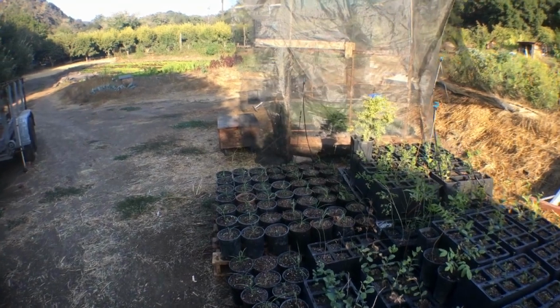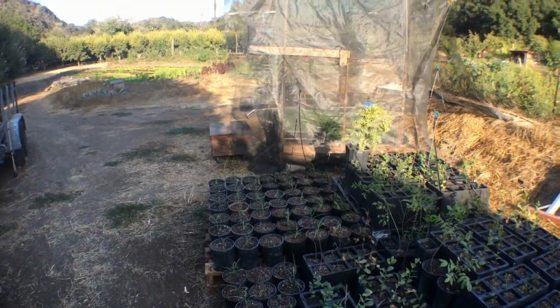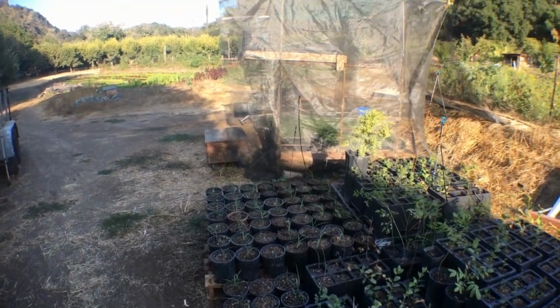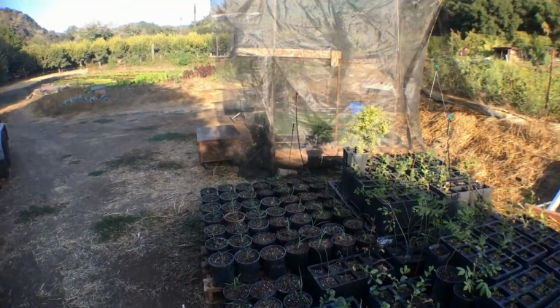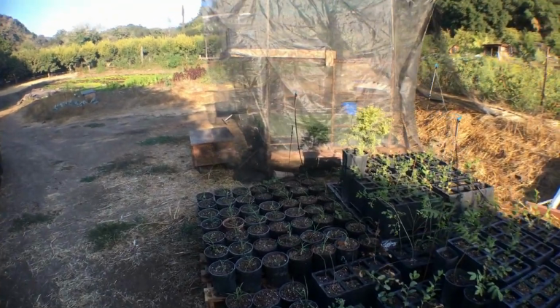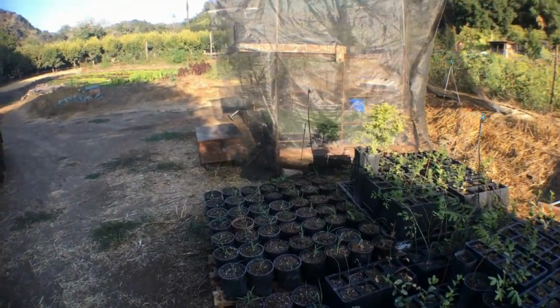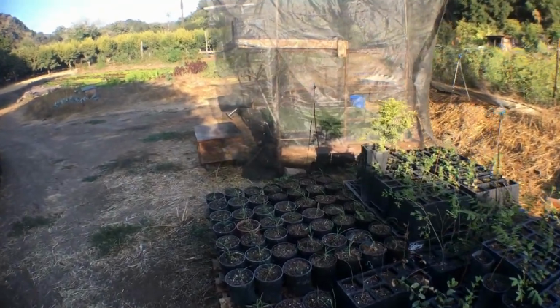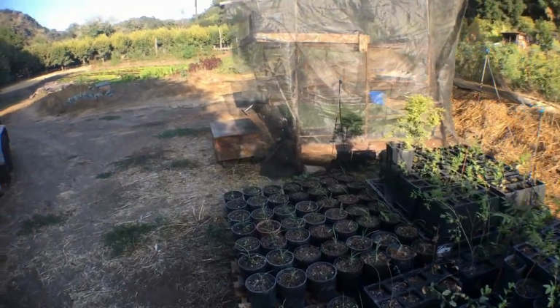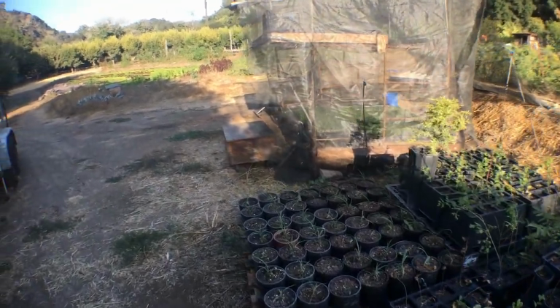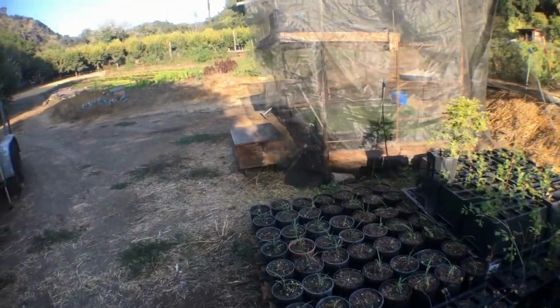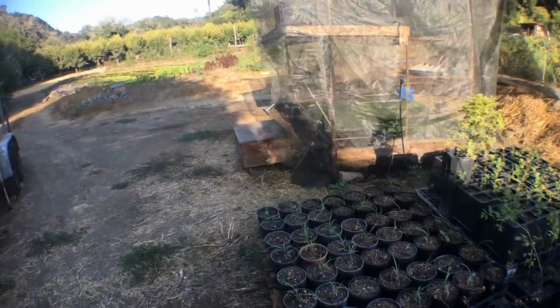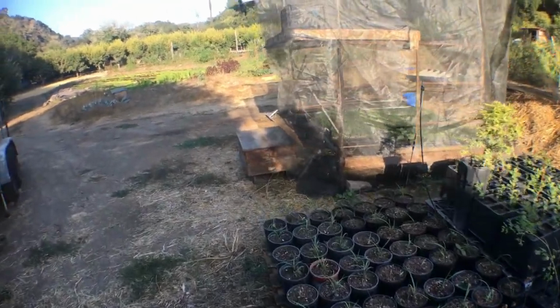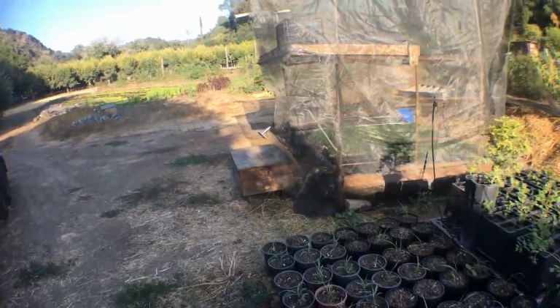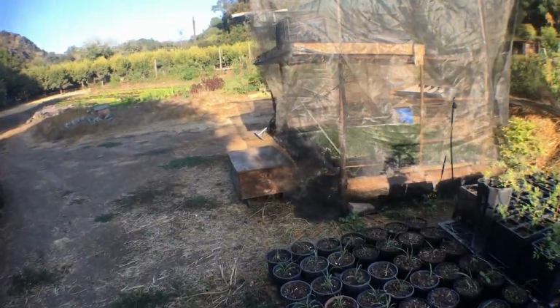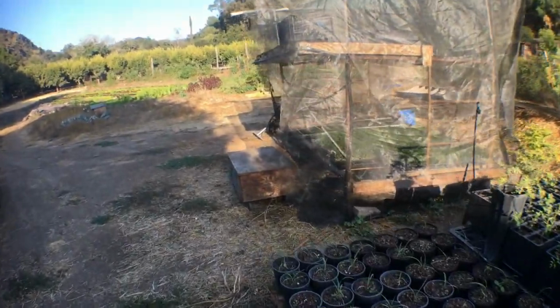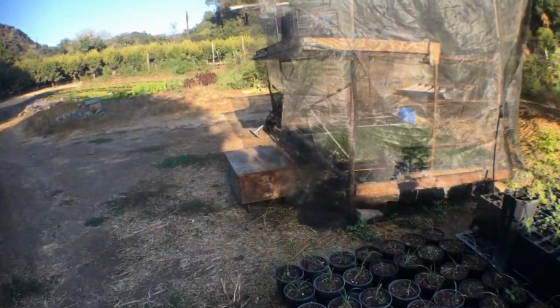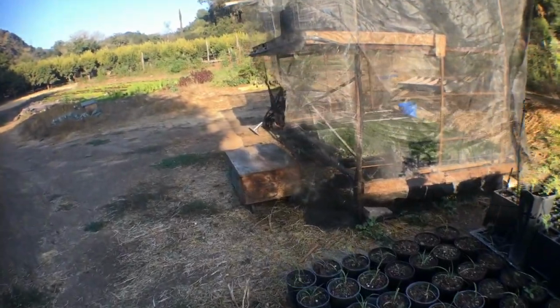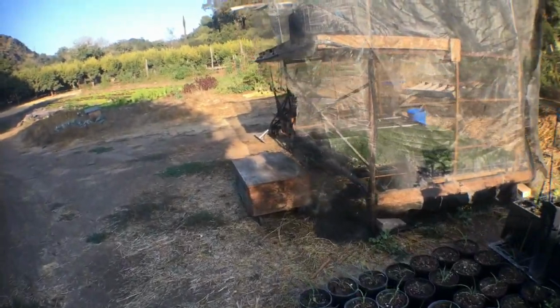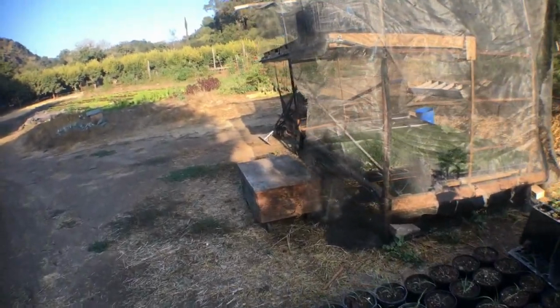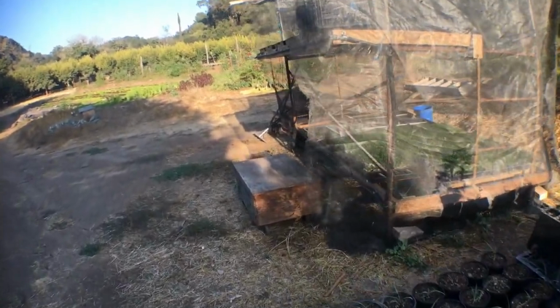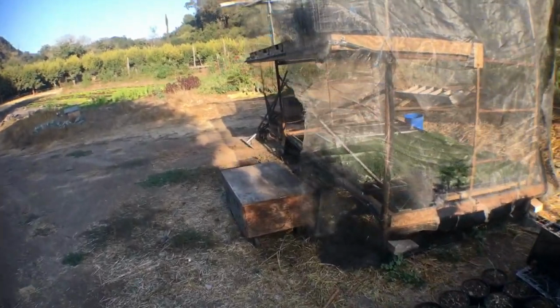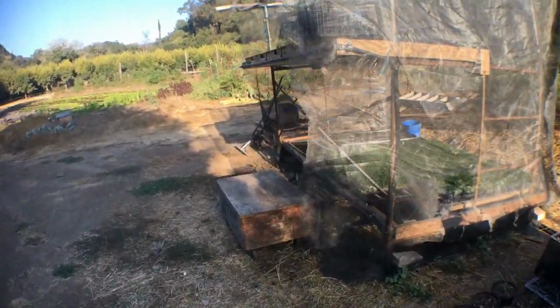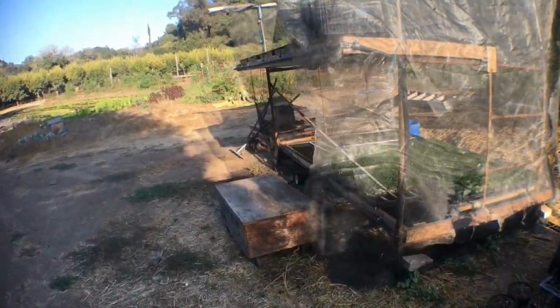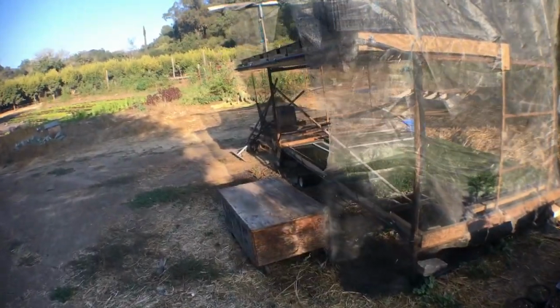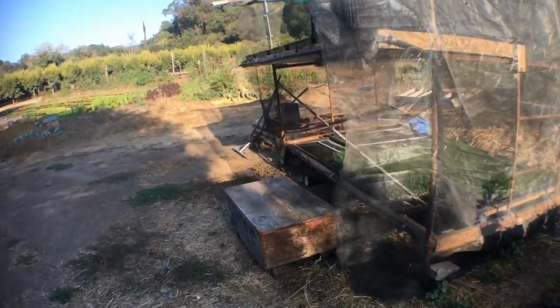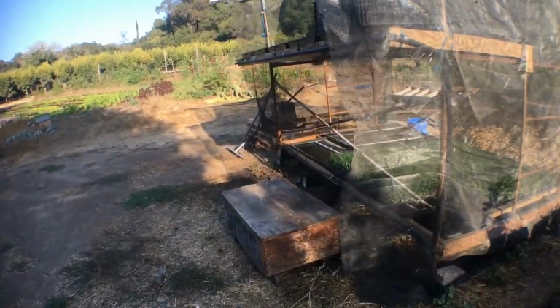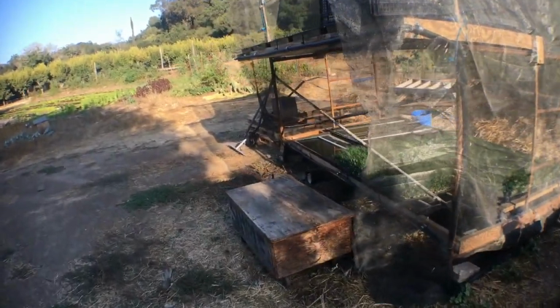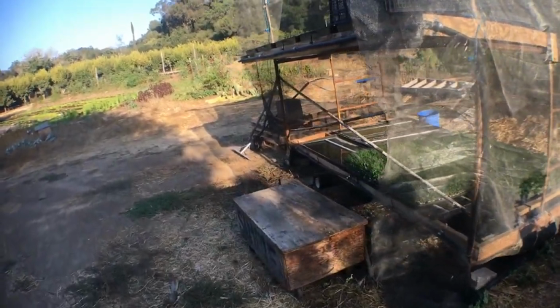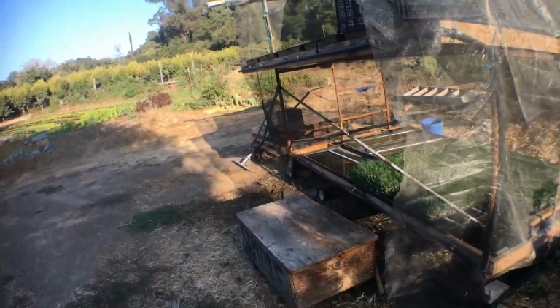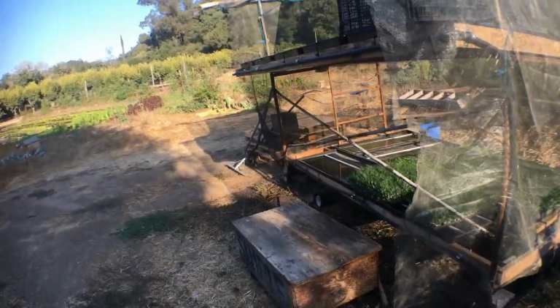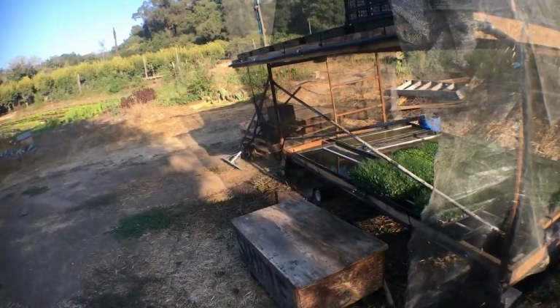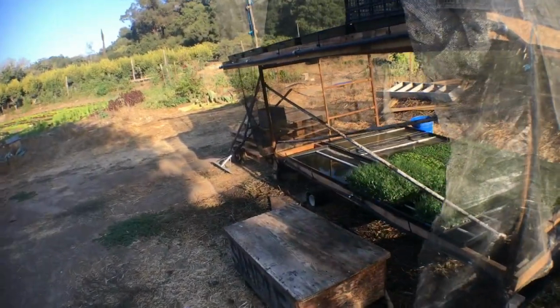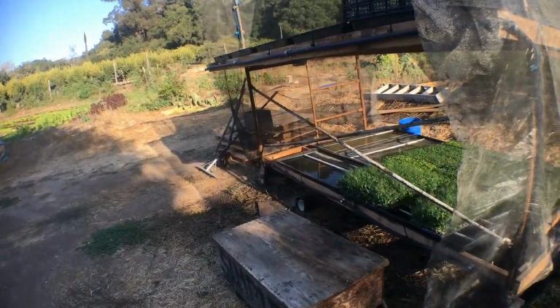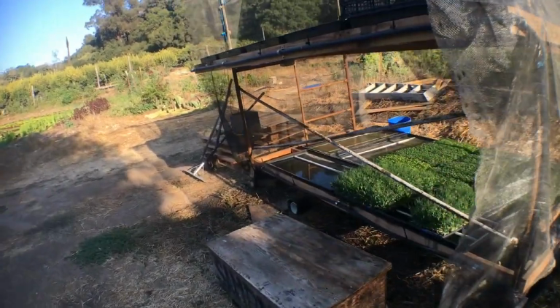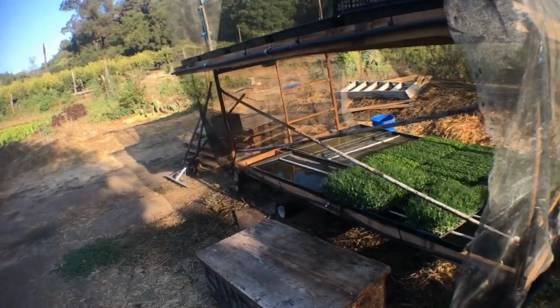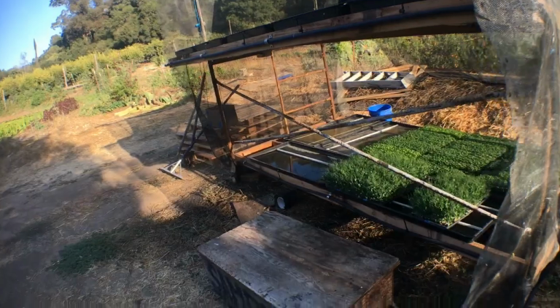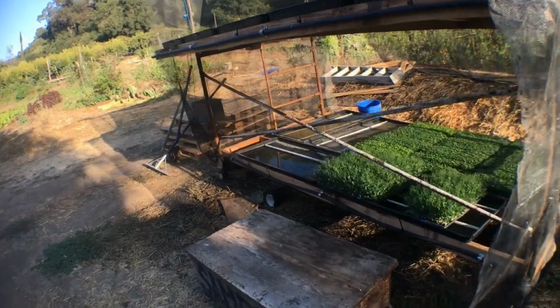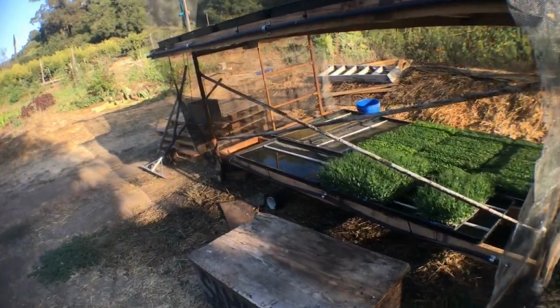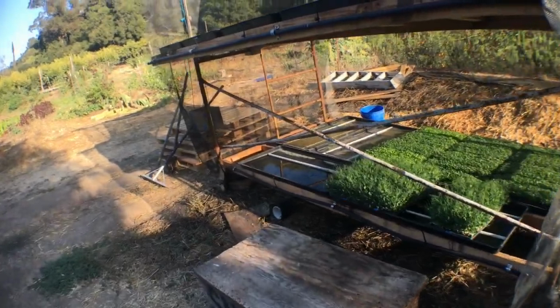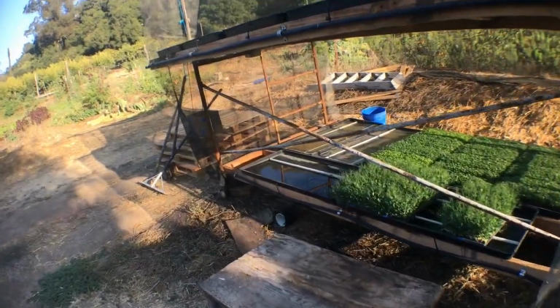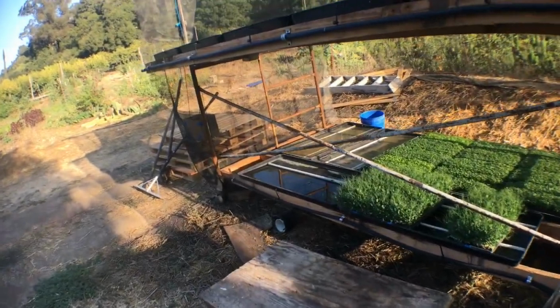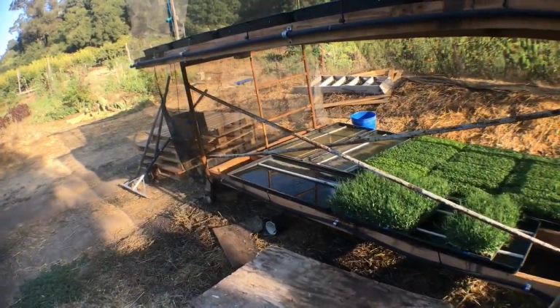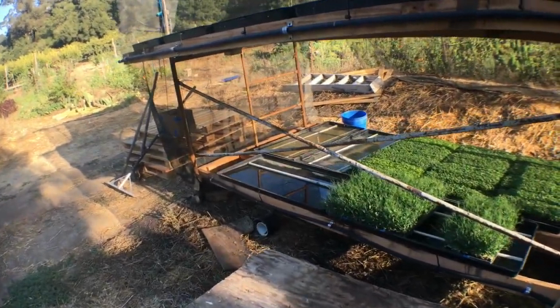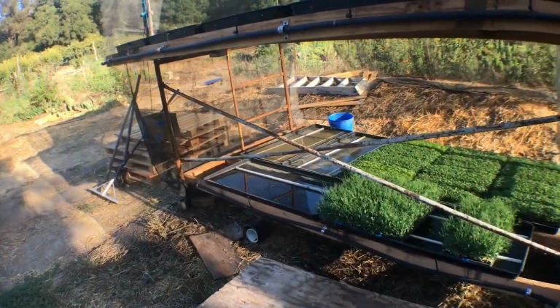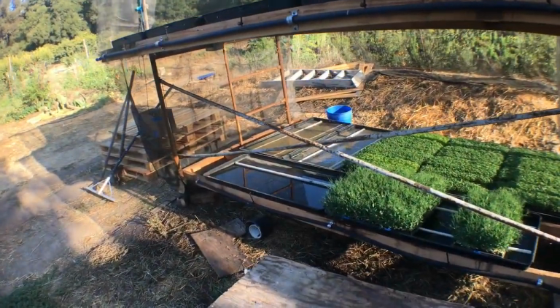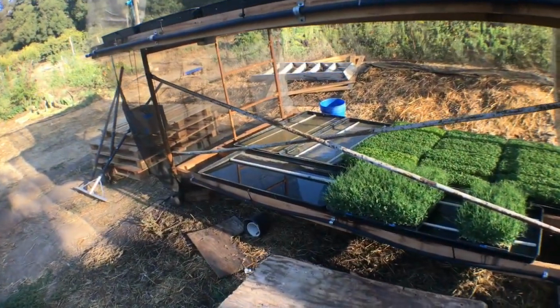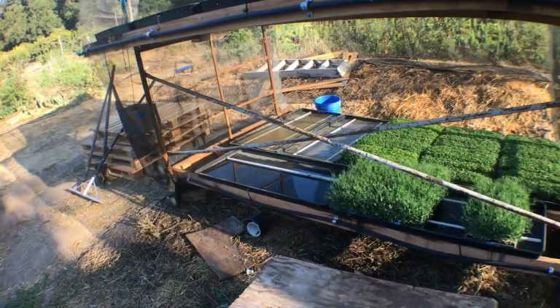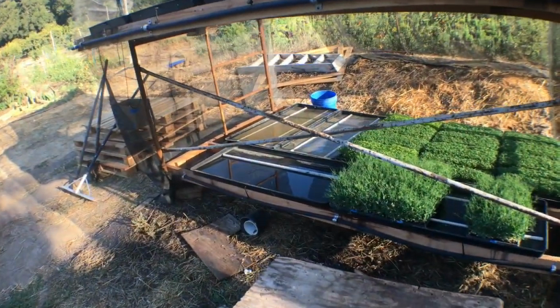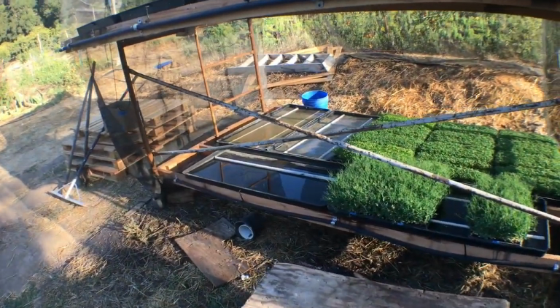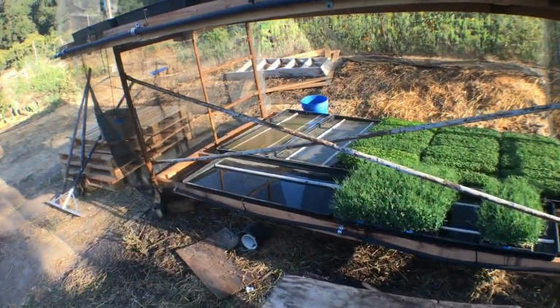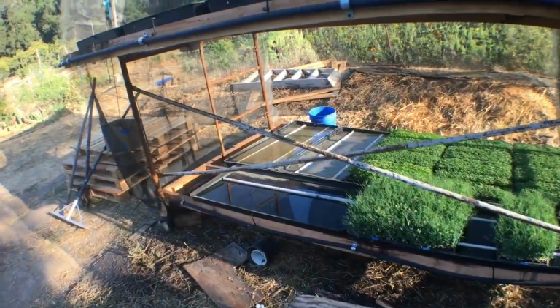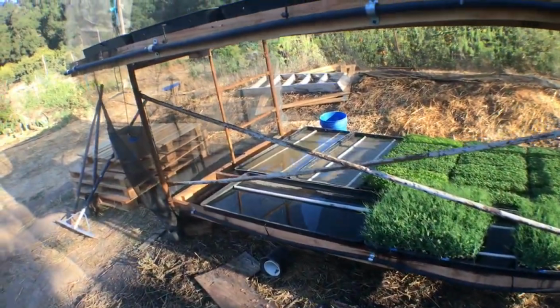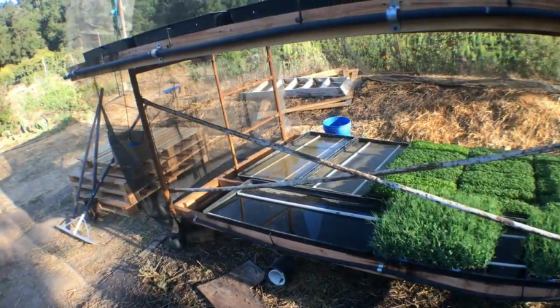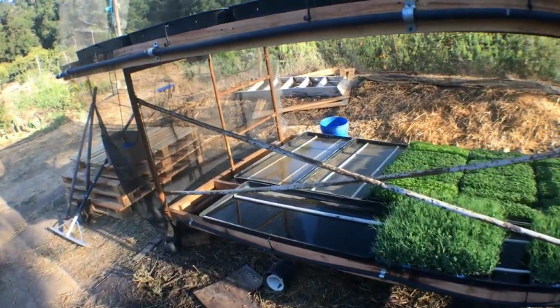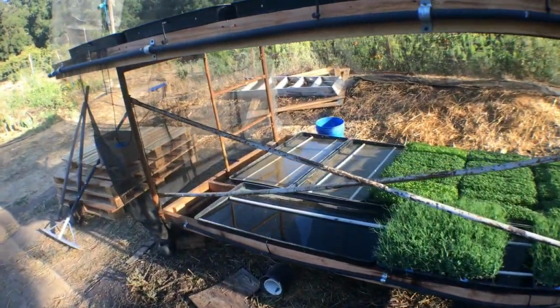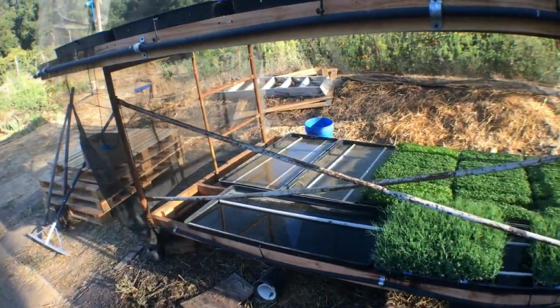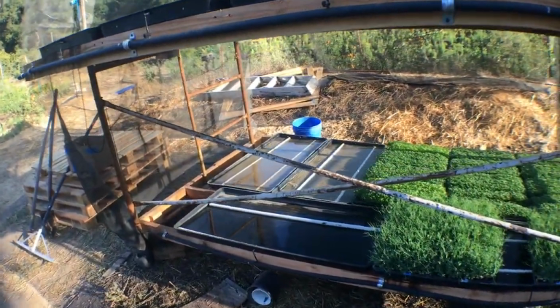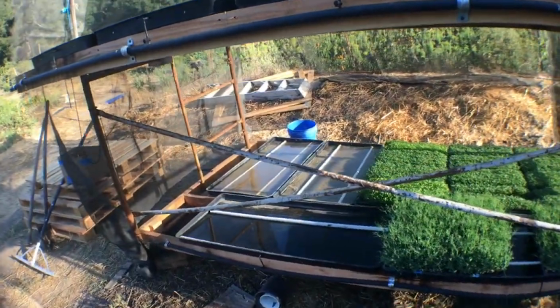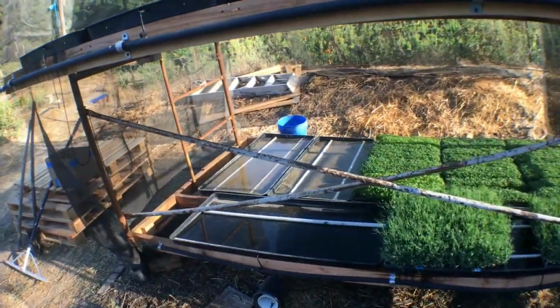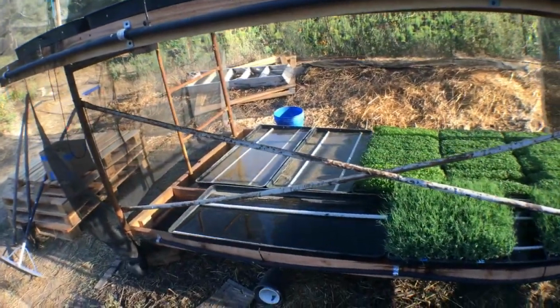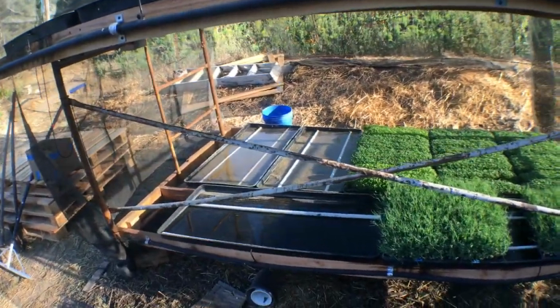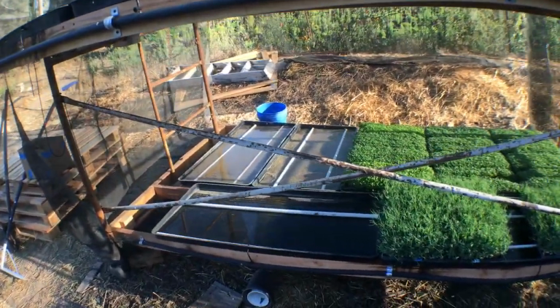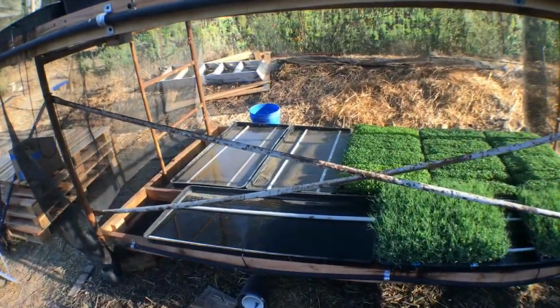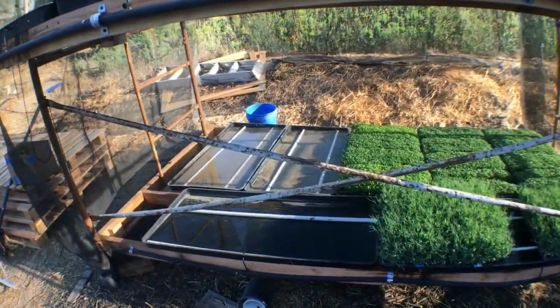This is going to be a real short video on our new automated bottom watering microgreens growing system.